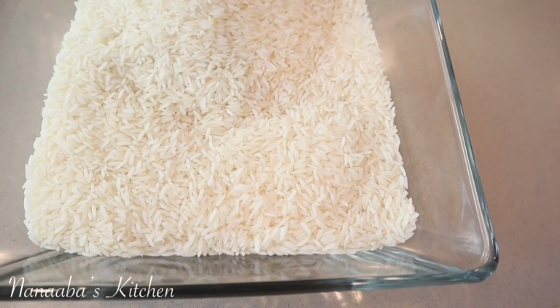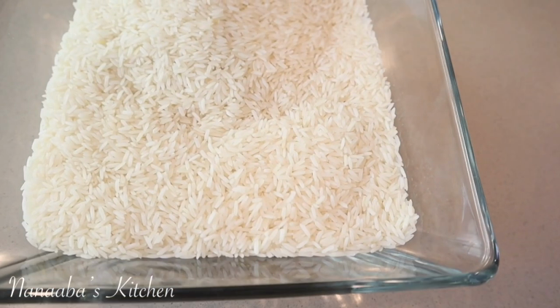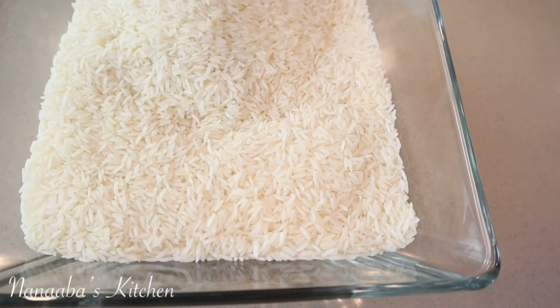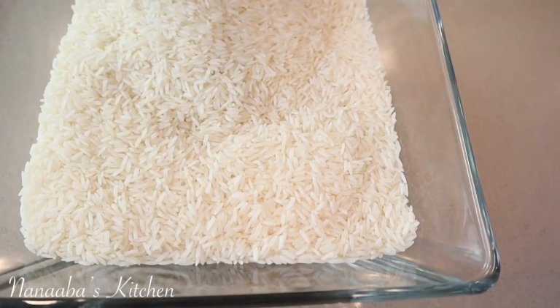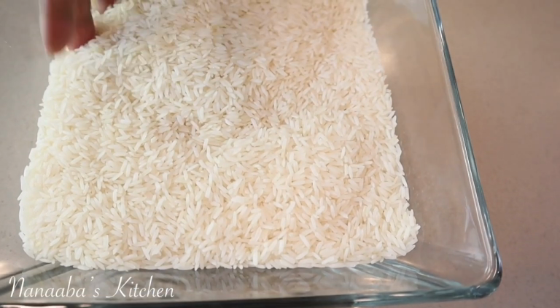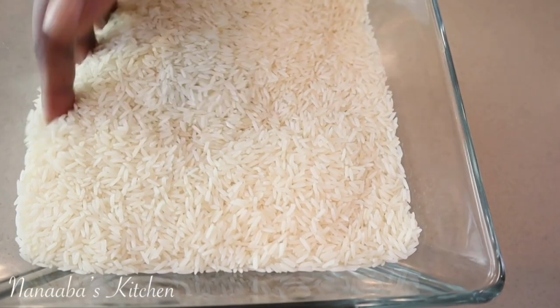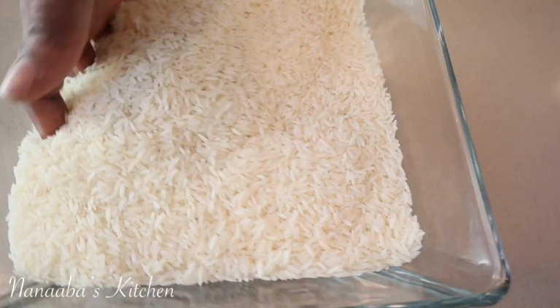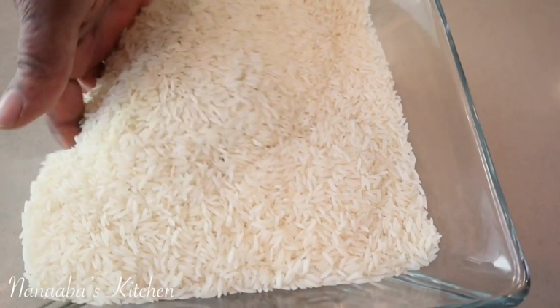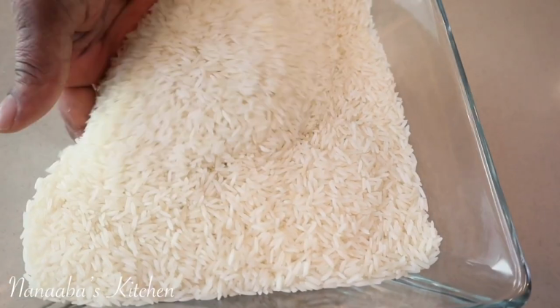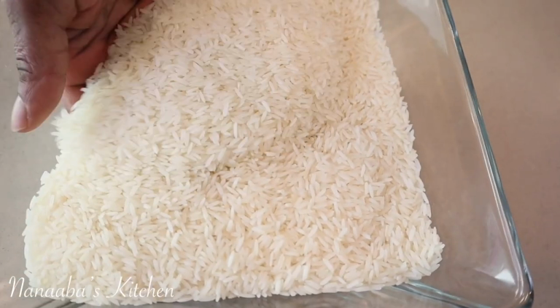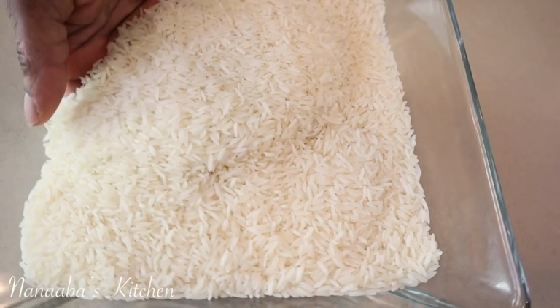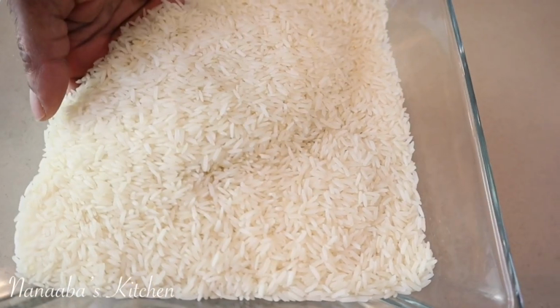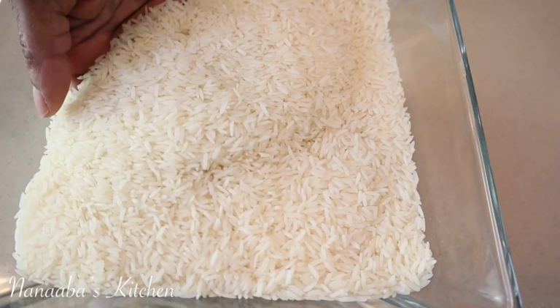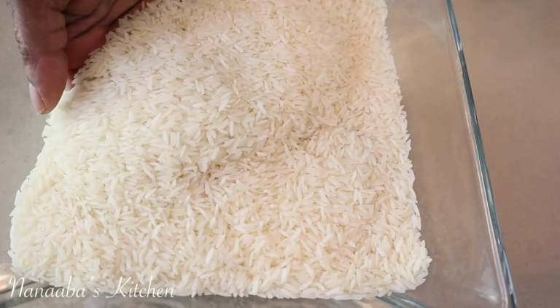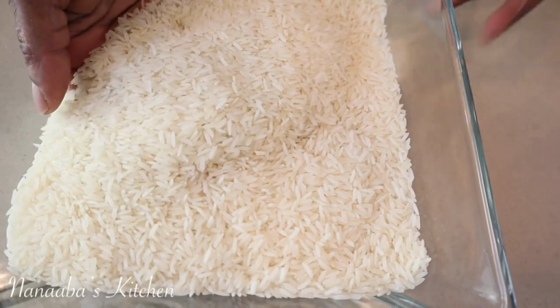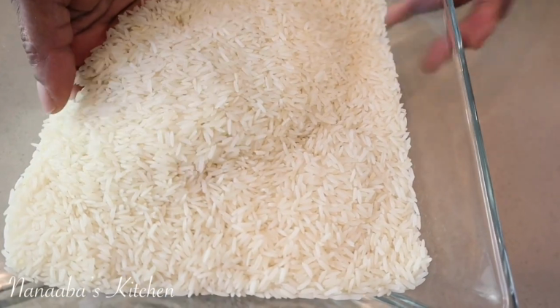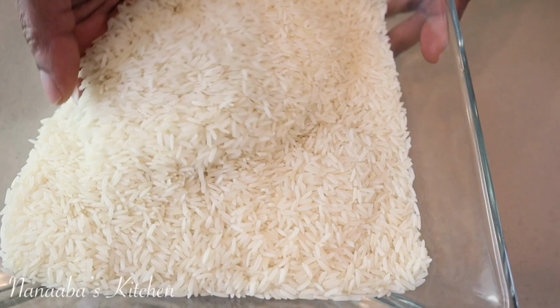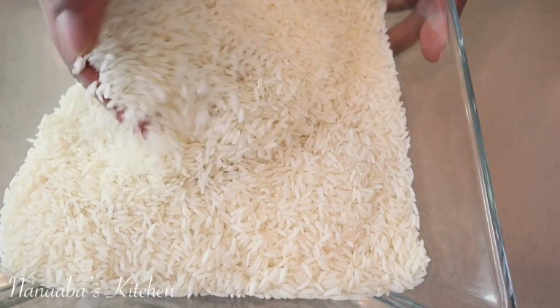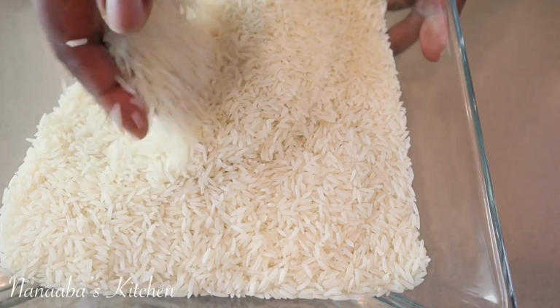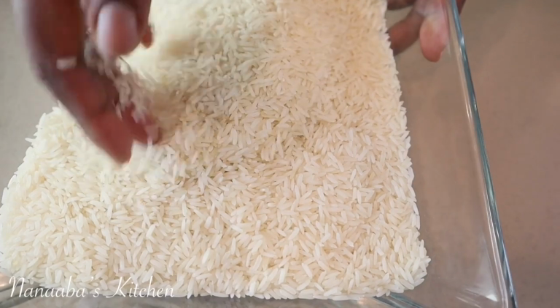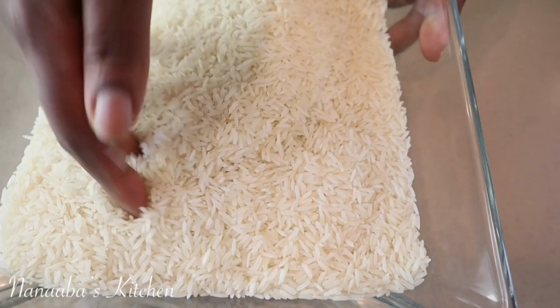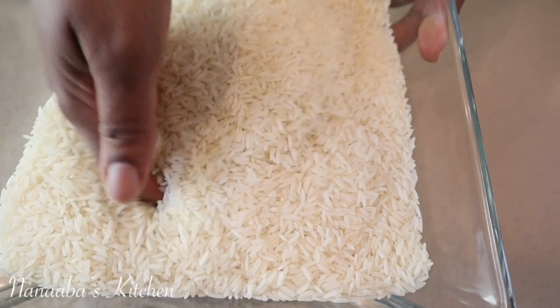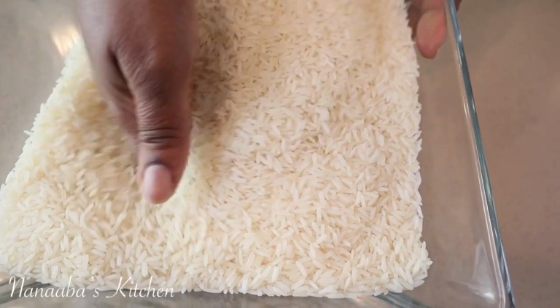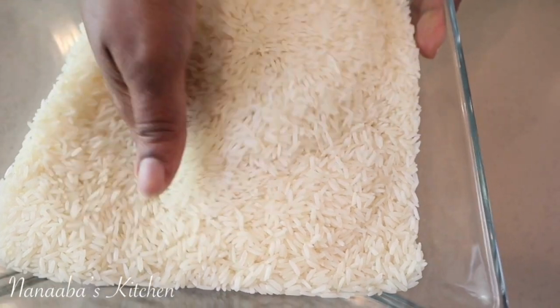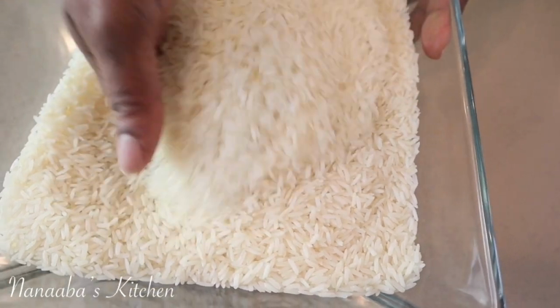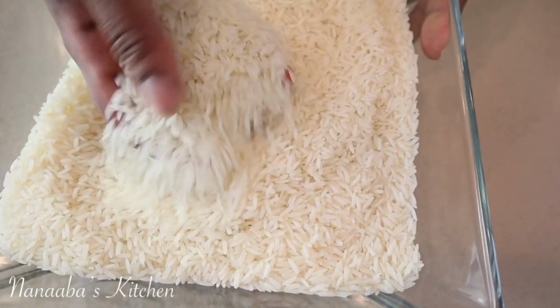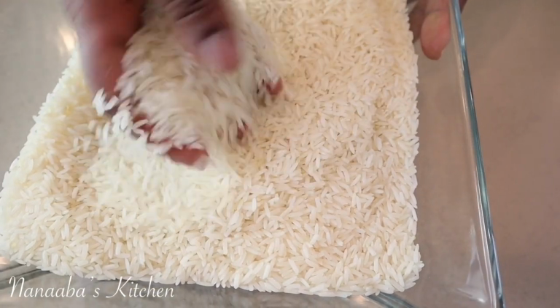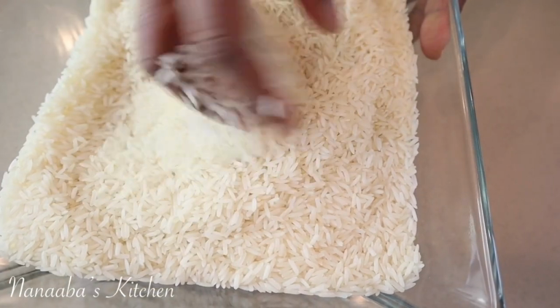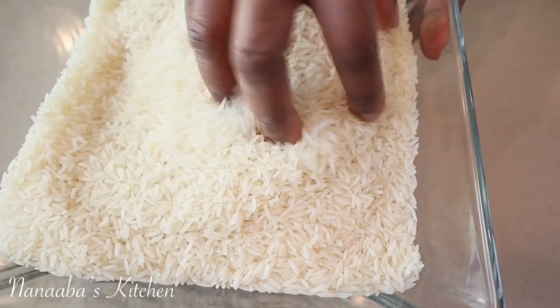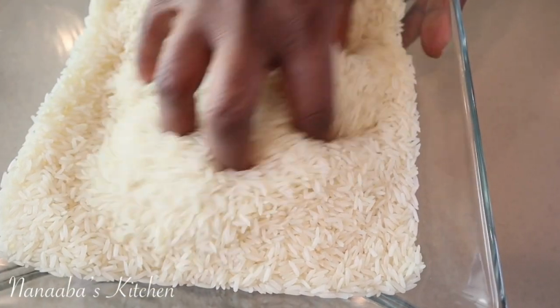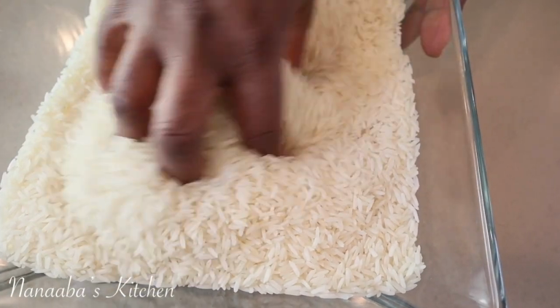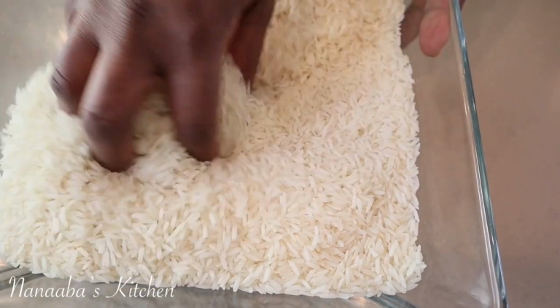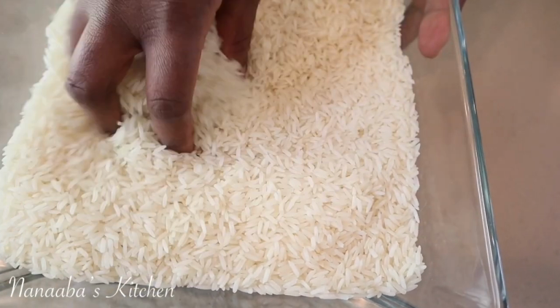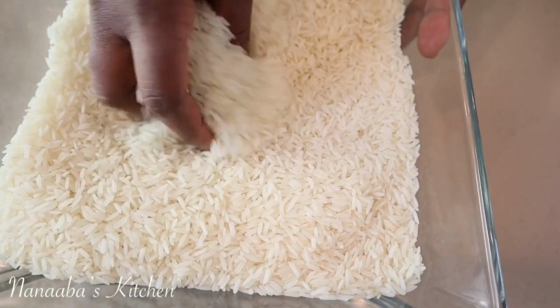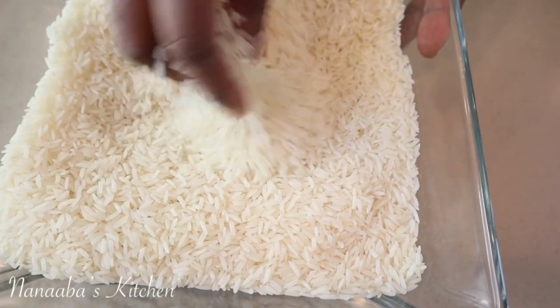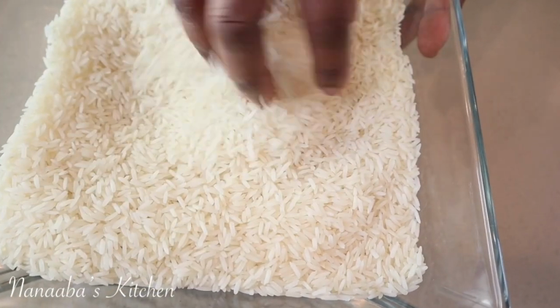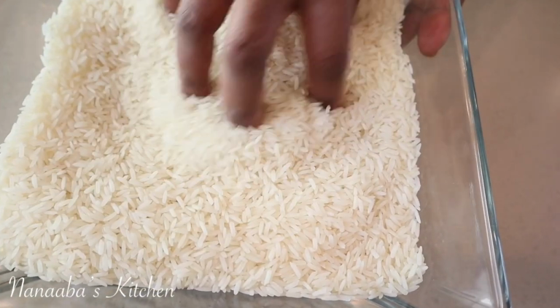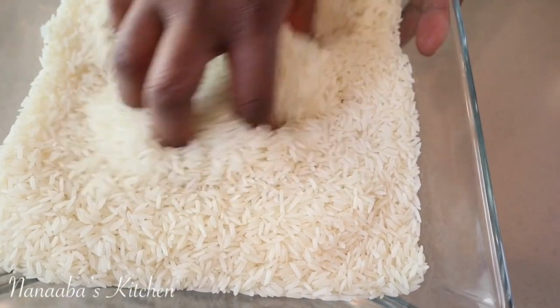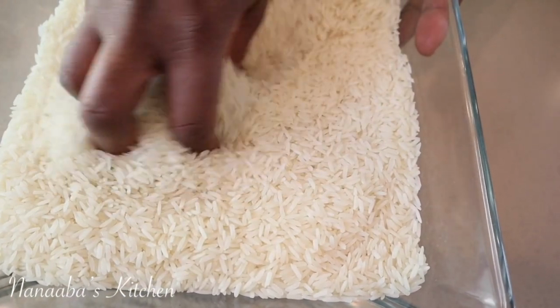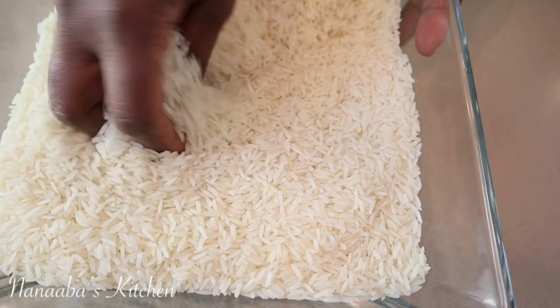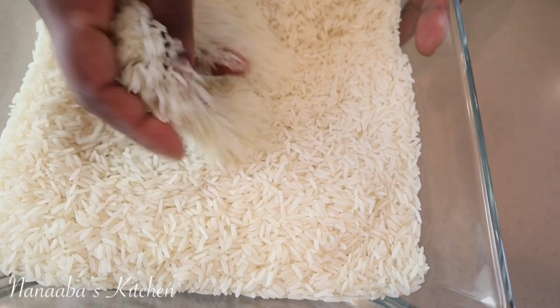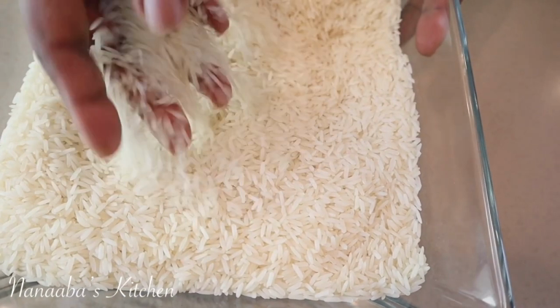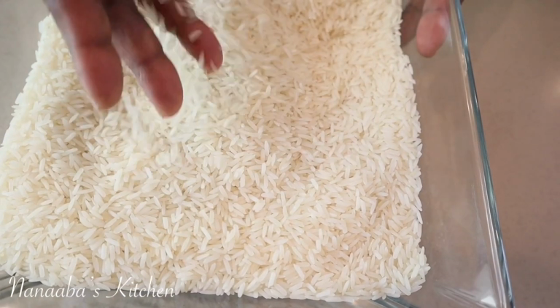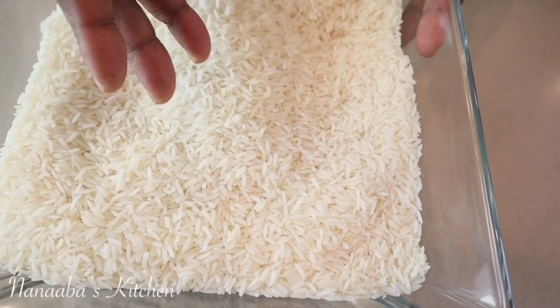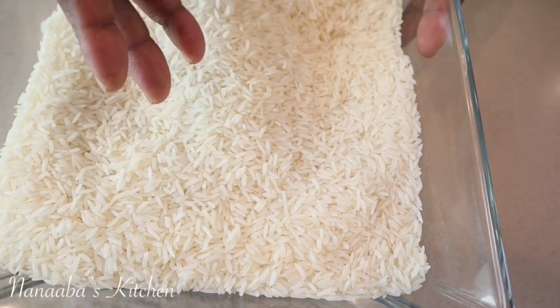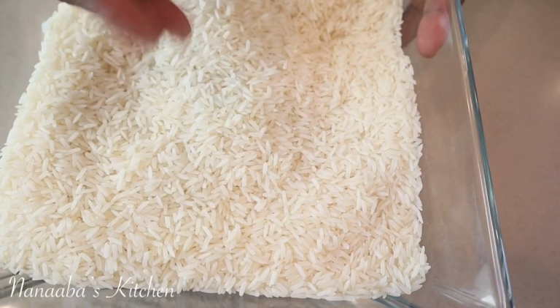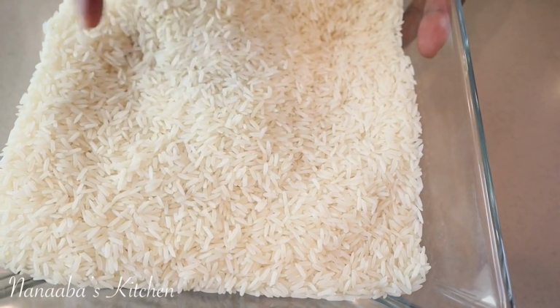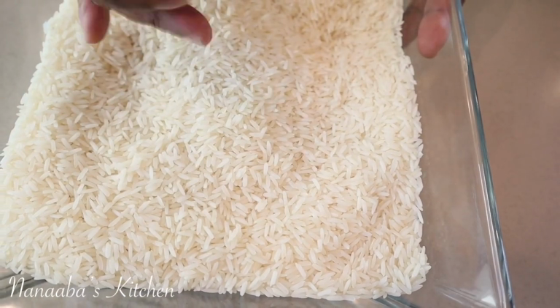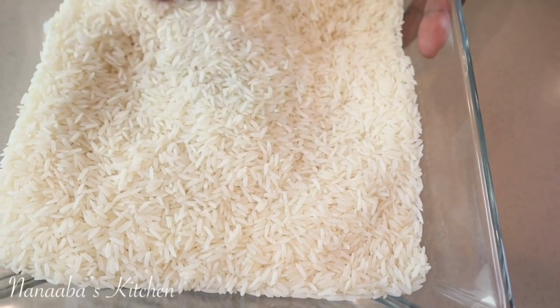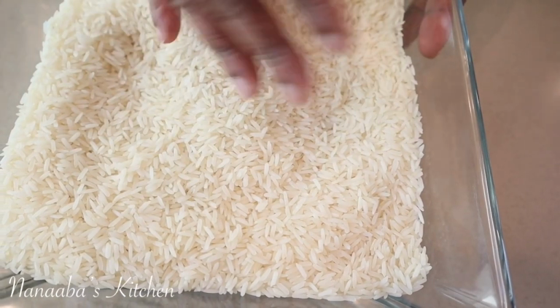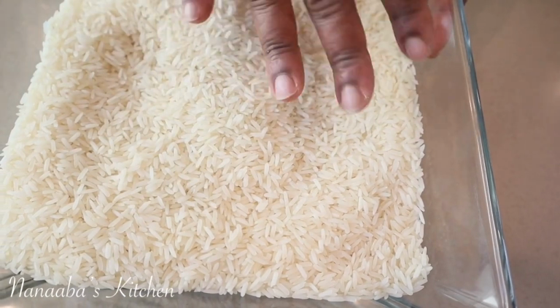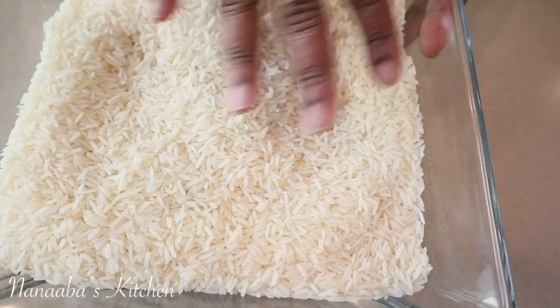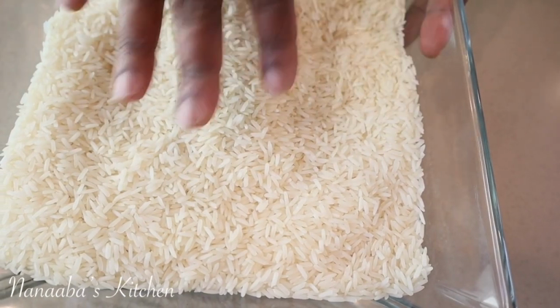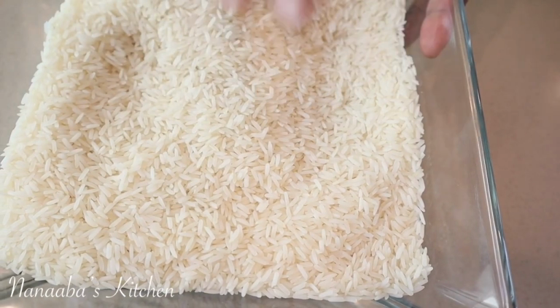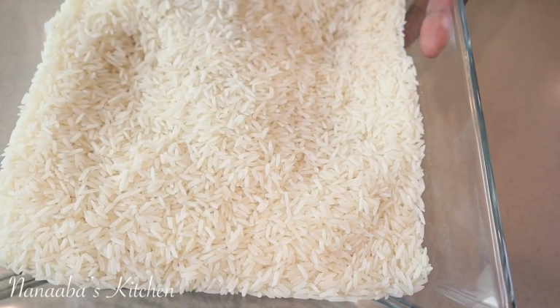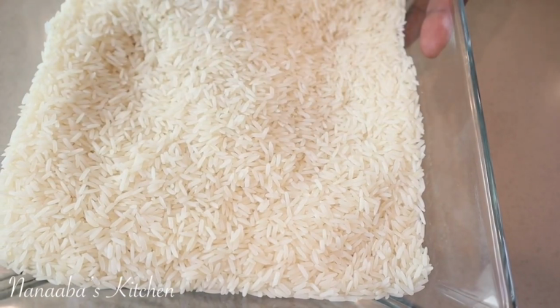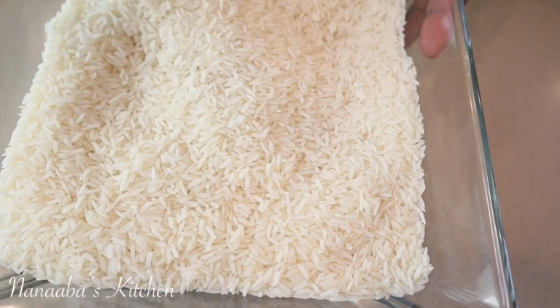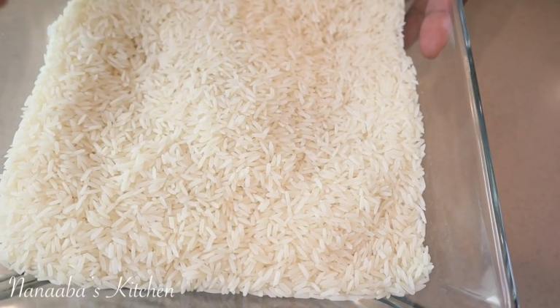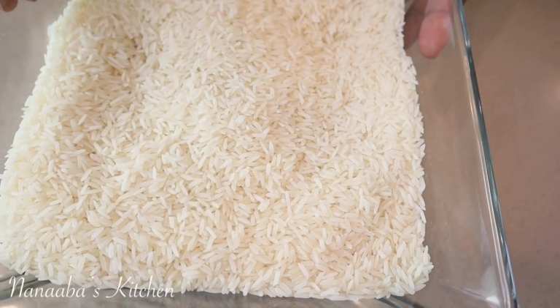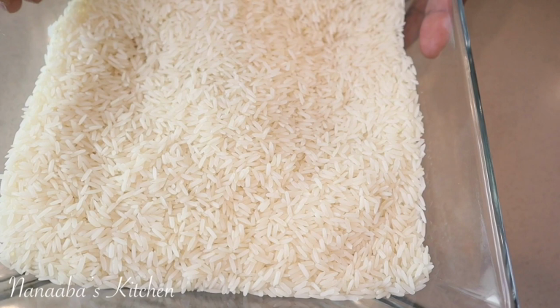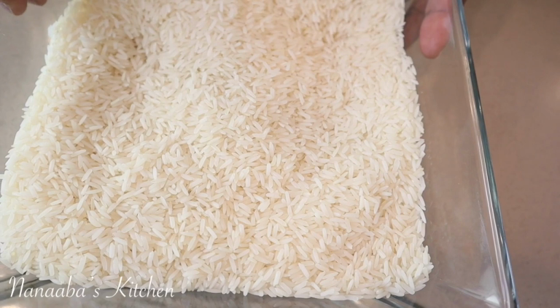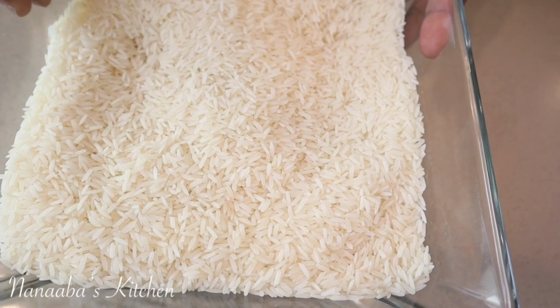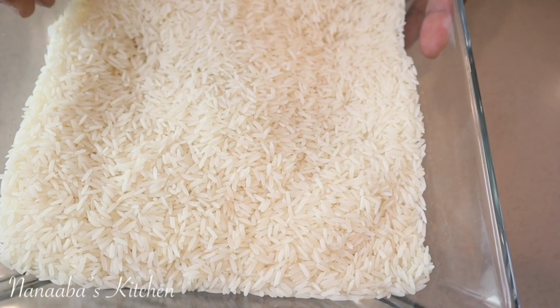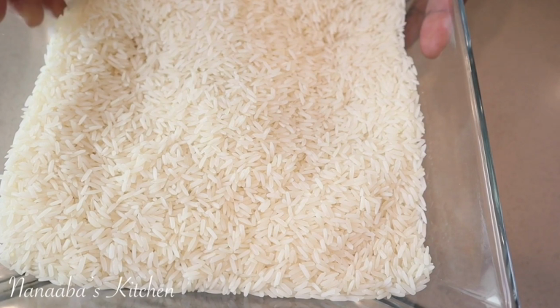I have five cups of jasmine rice. This is long grain and fragrant, but you can use any long grain rice you have.